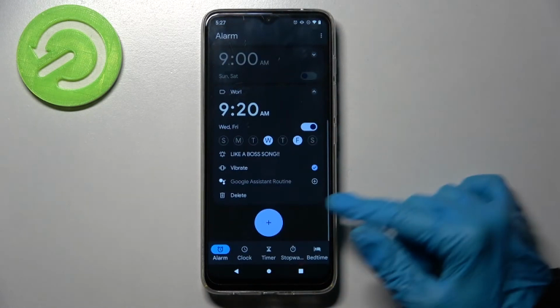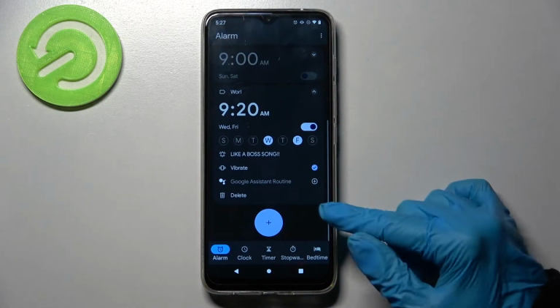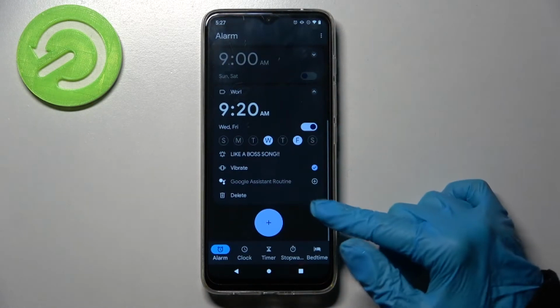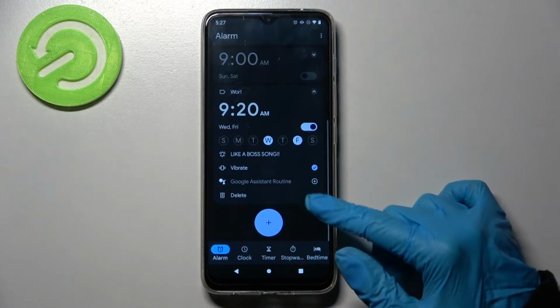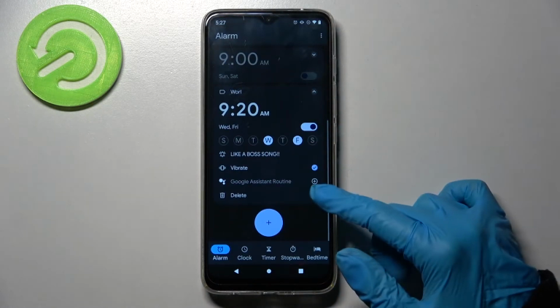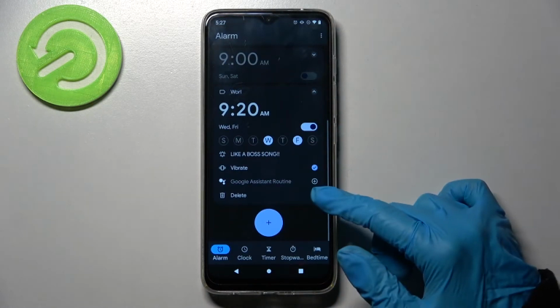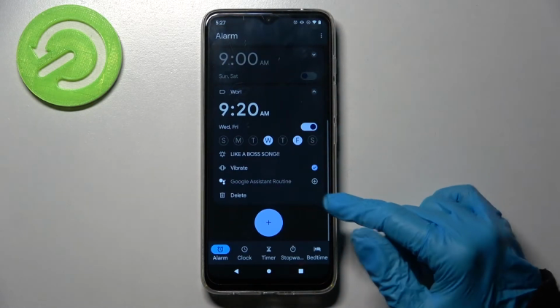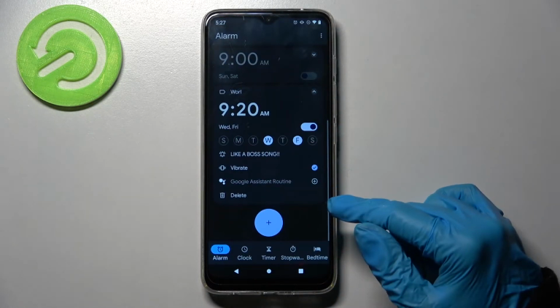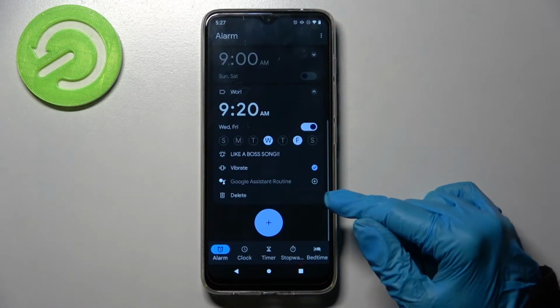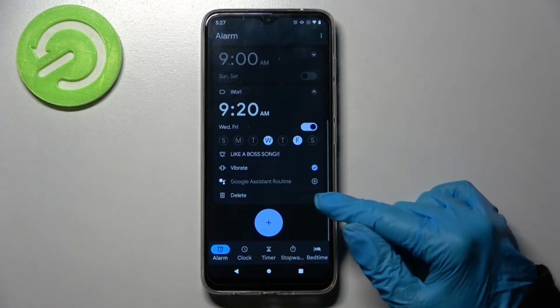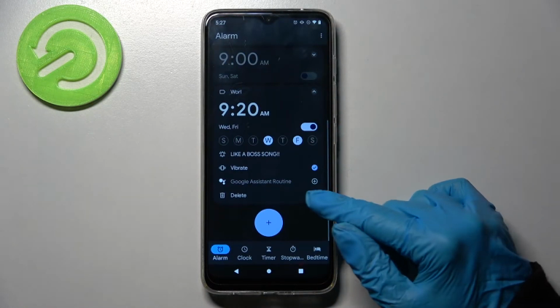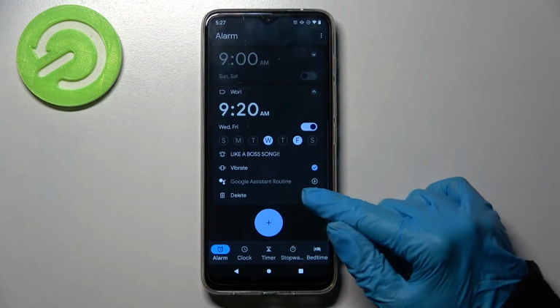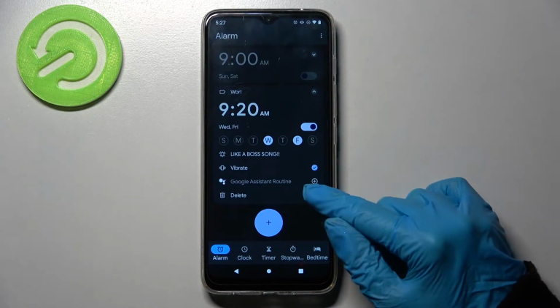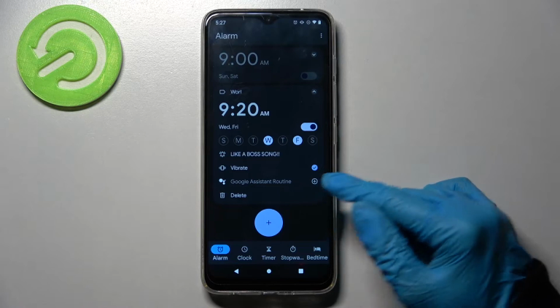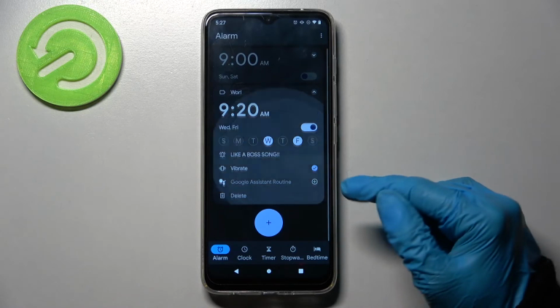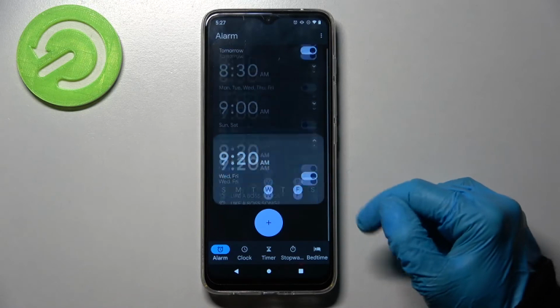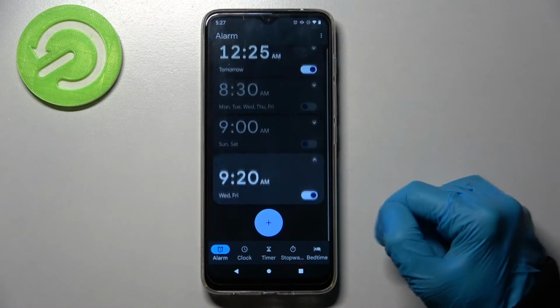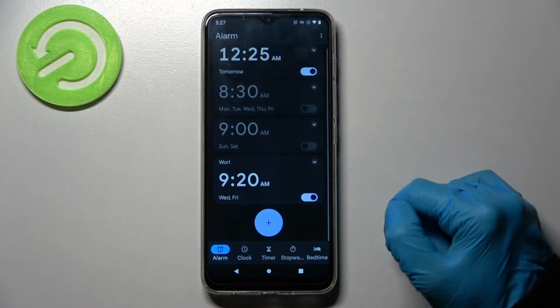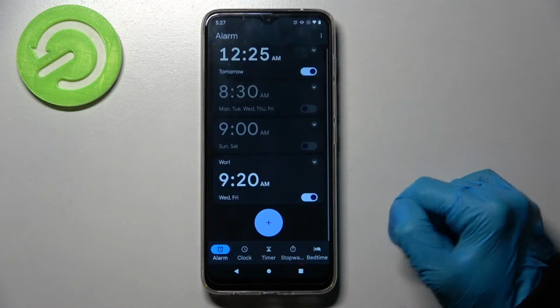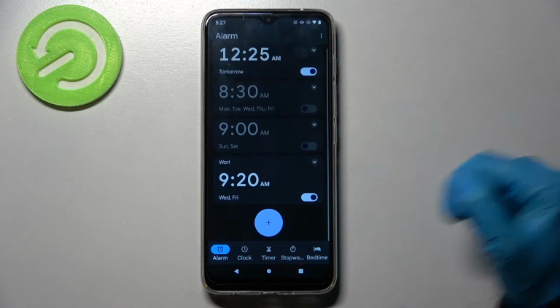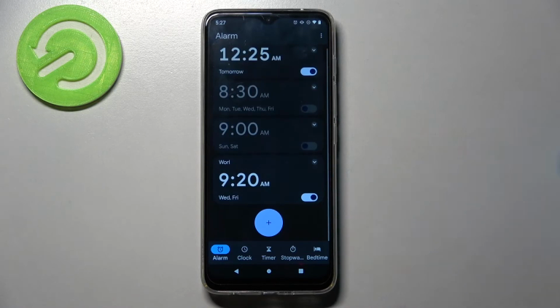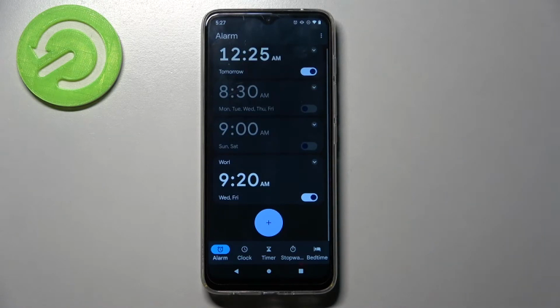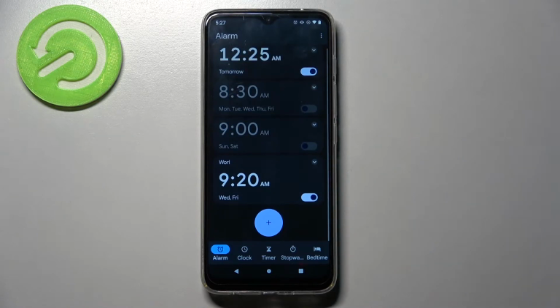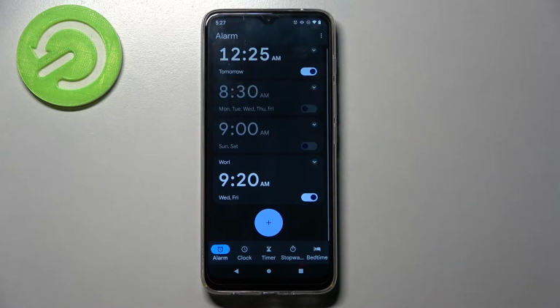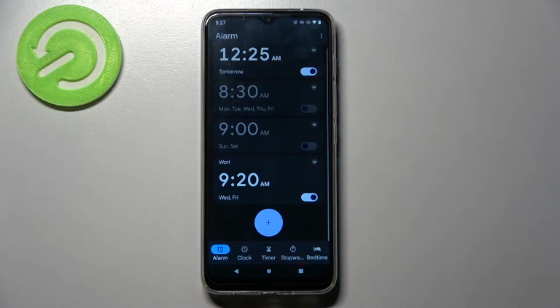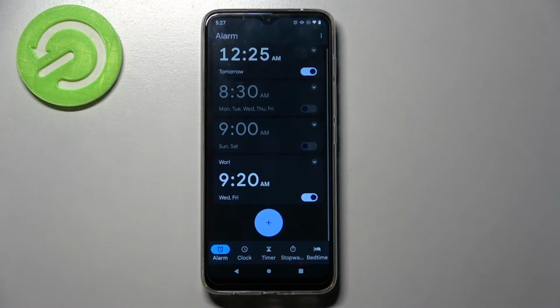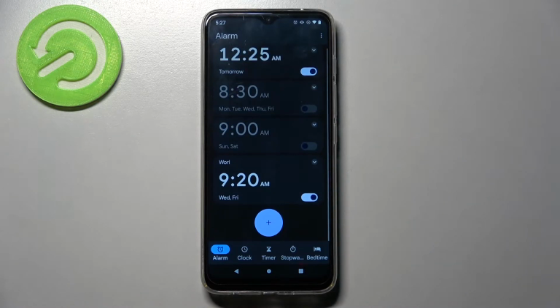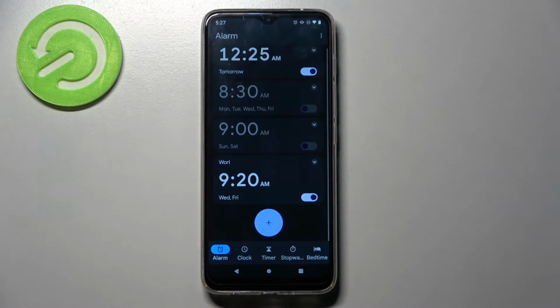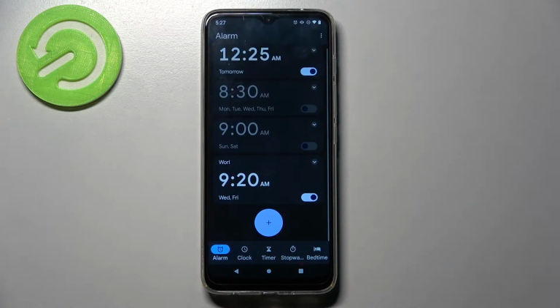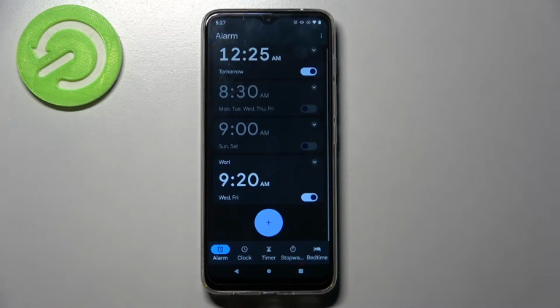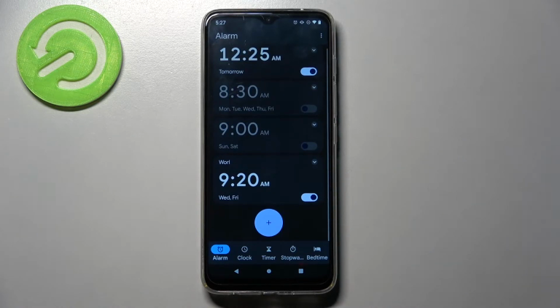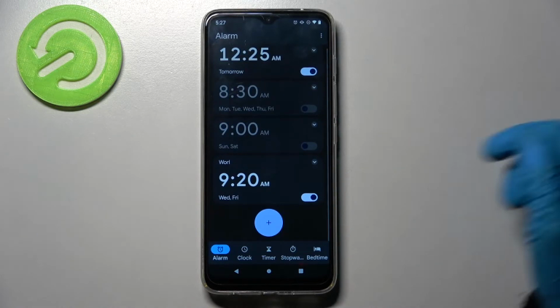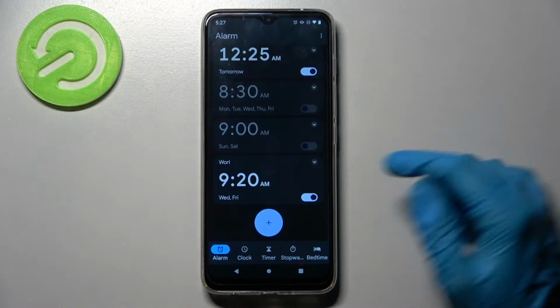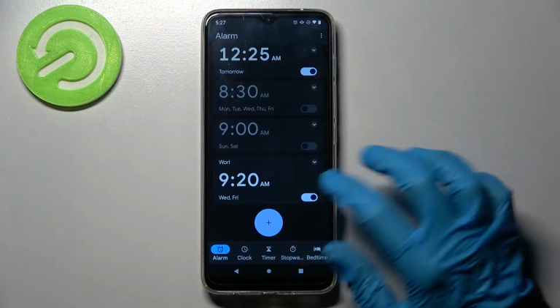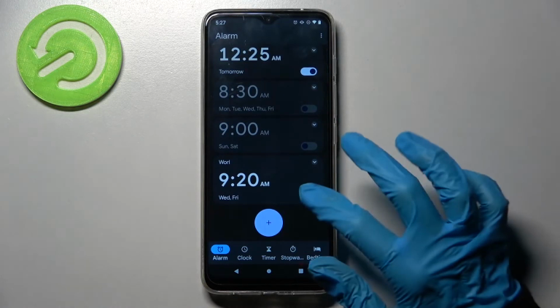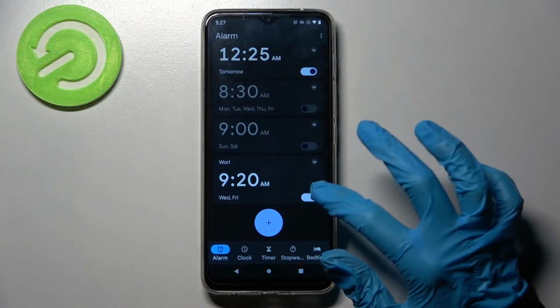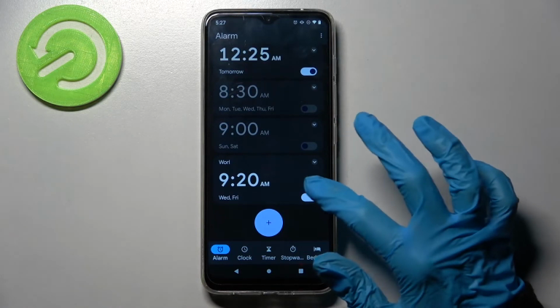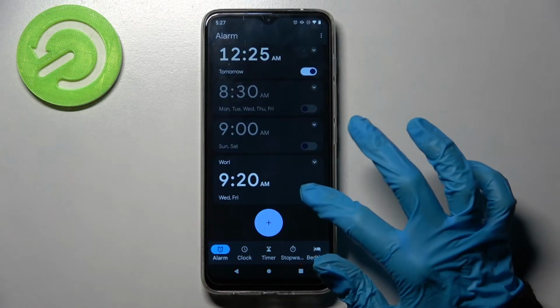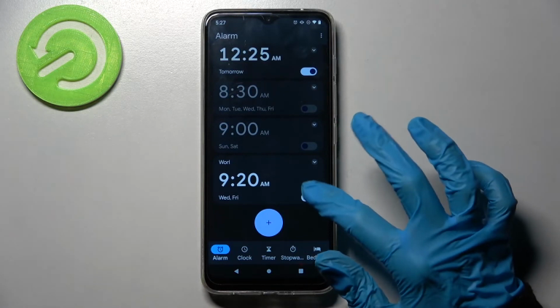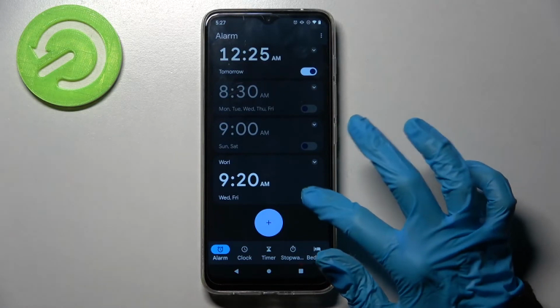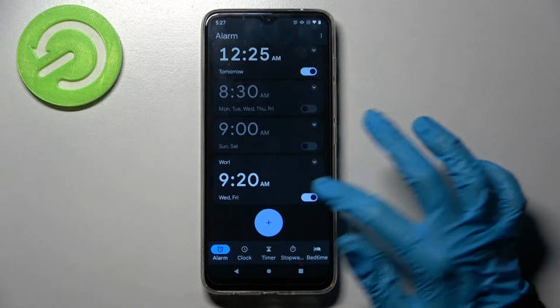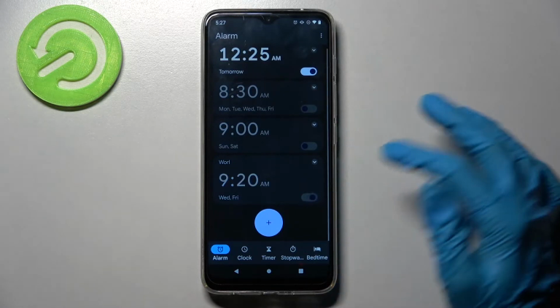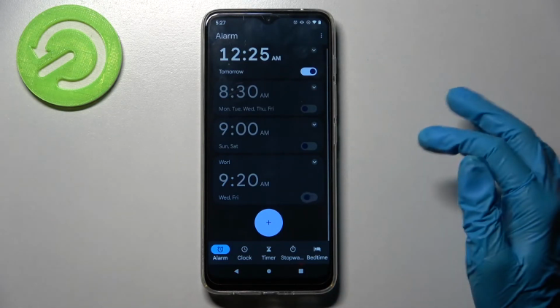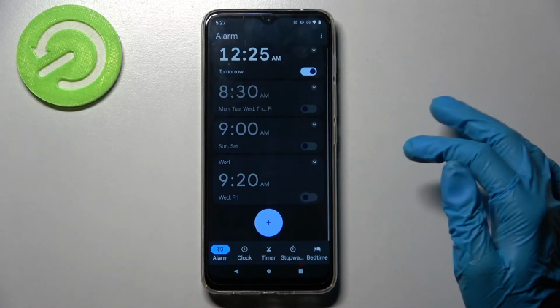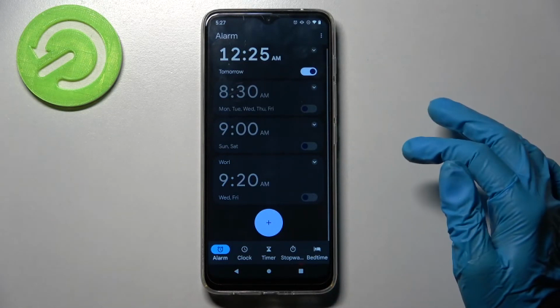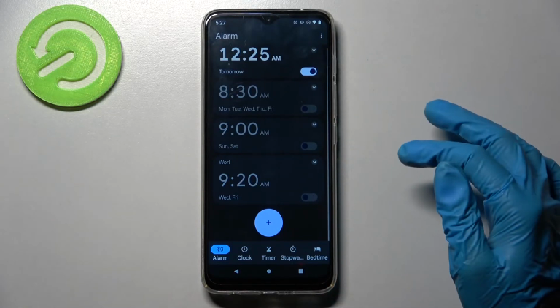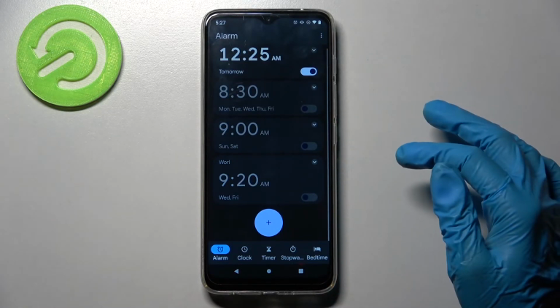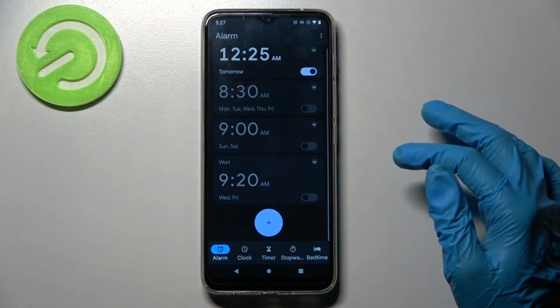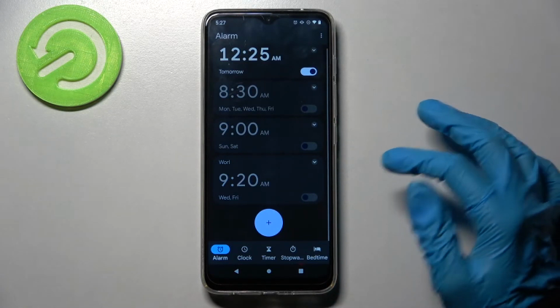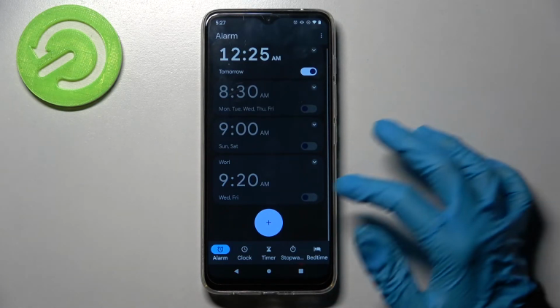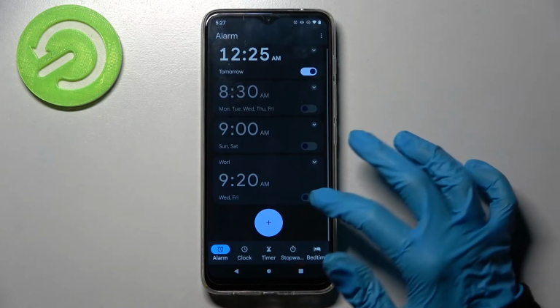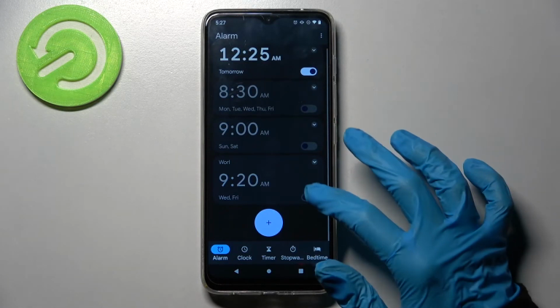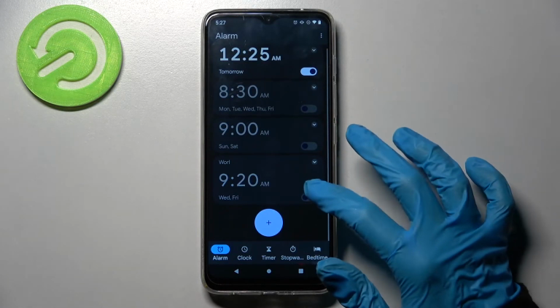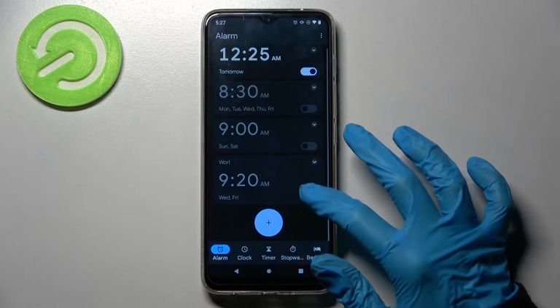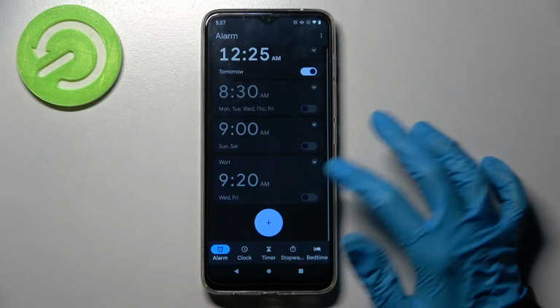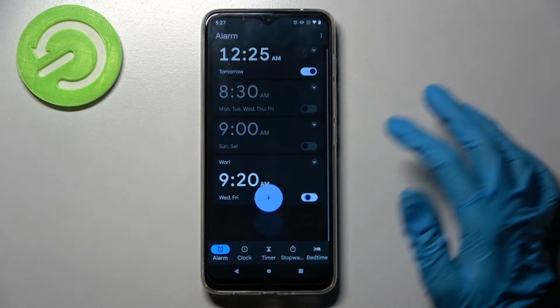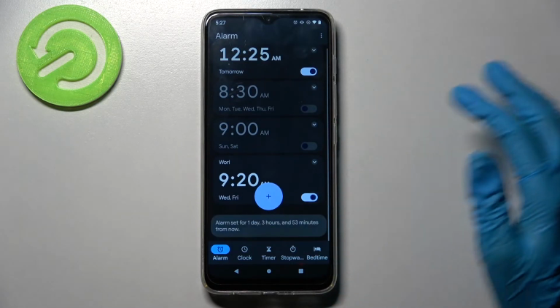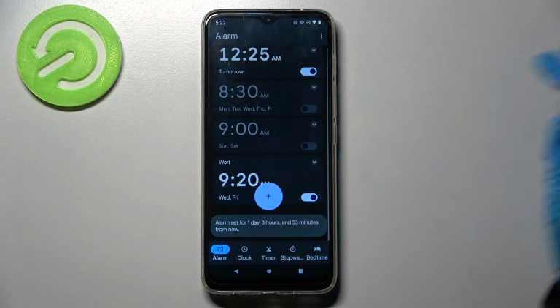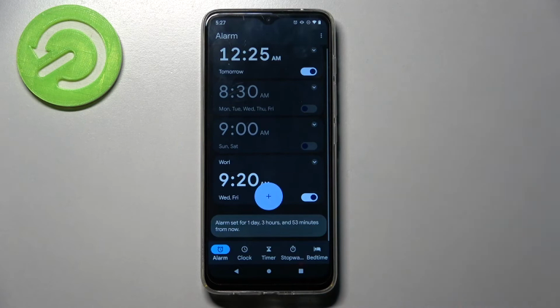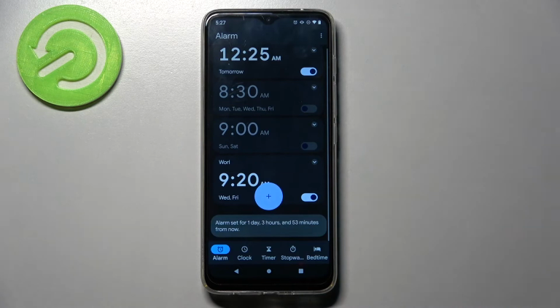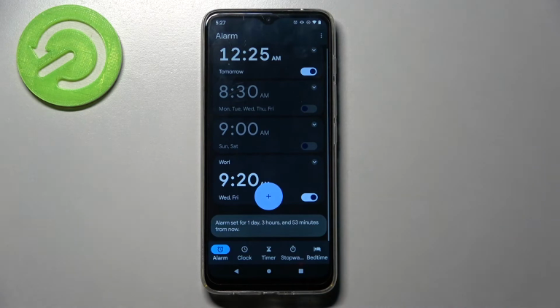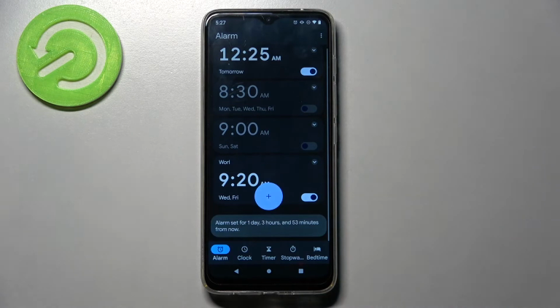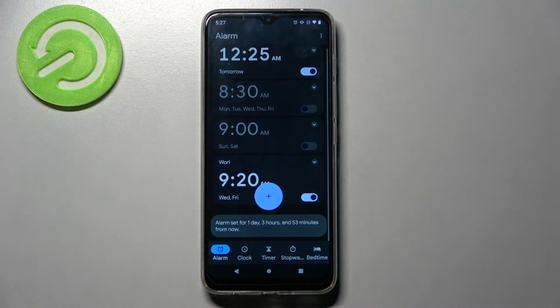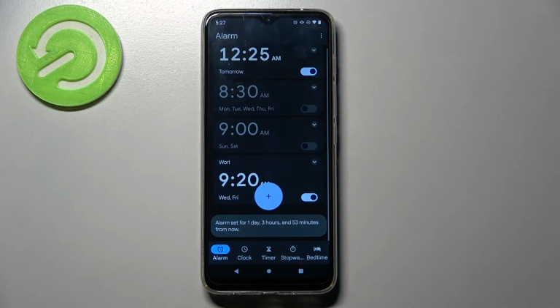As you can see, my alarm was successfully added. You can turn it off completely by tapping on the switcher next to it, and turn it back on the same way.